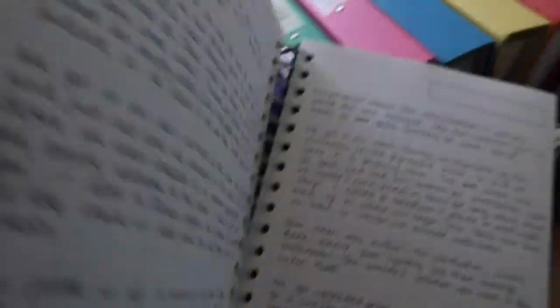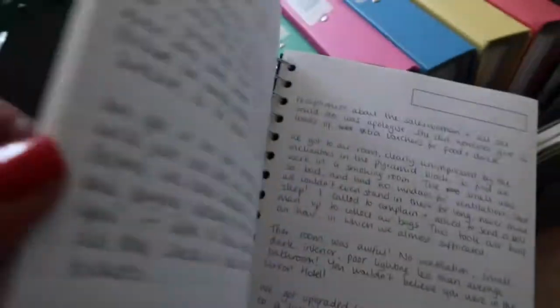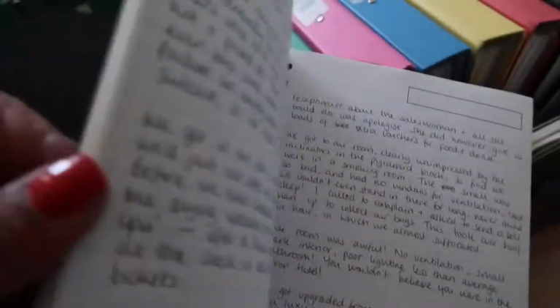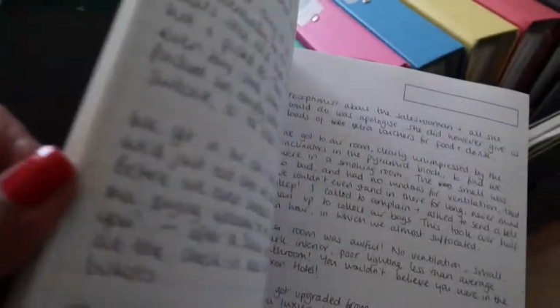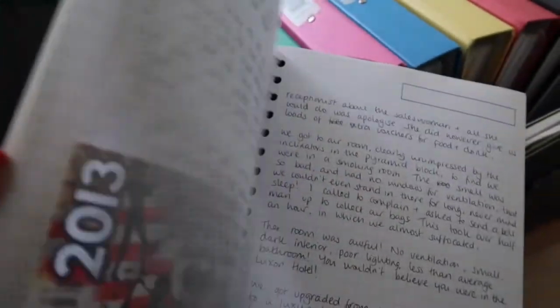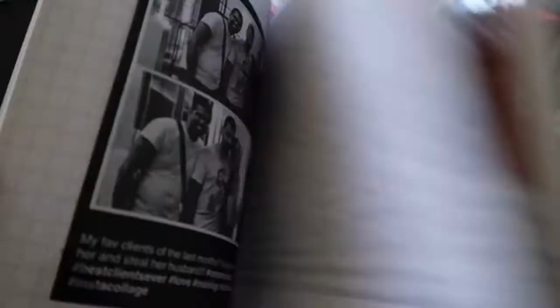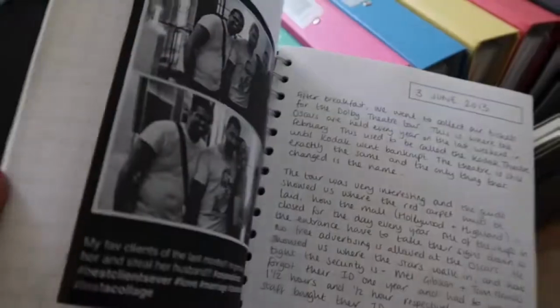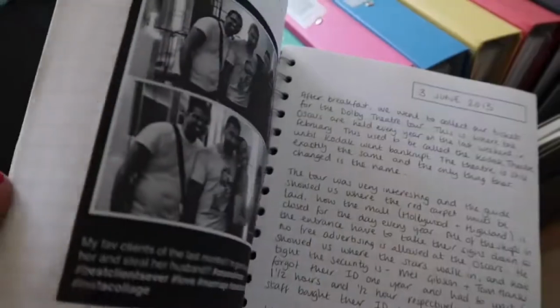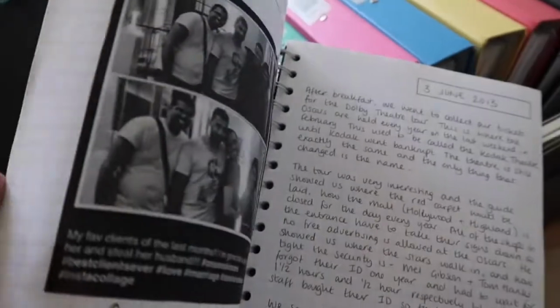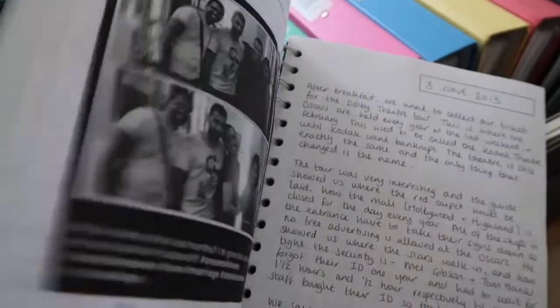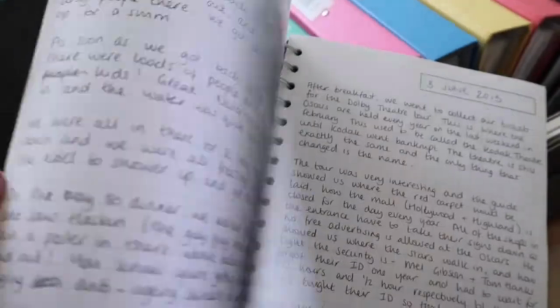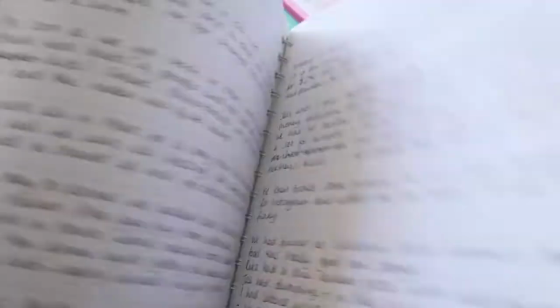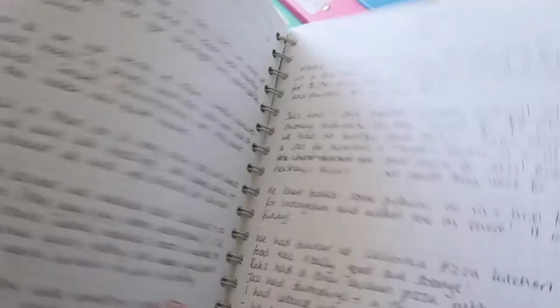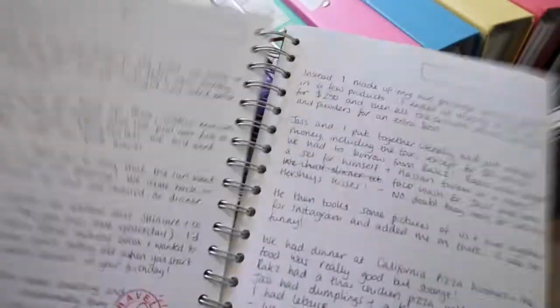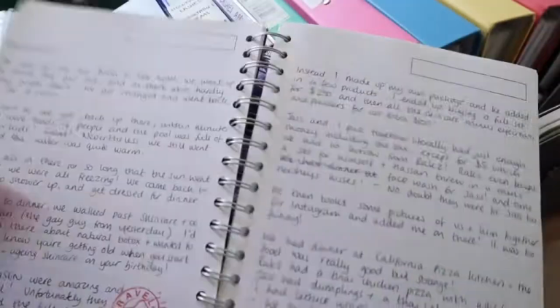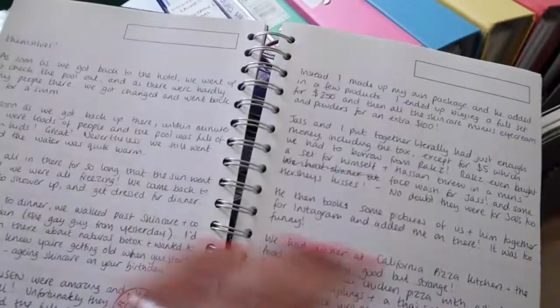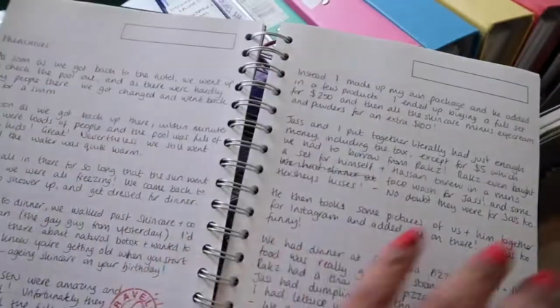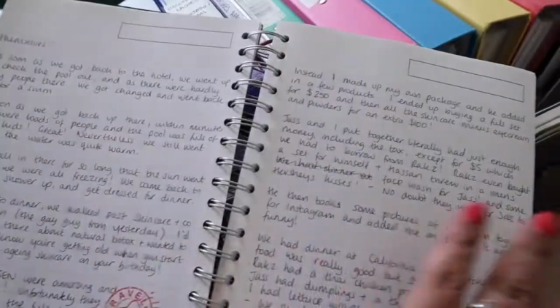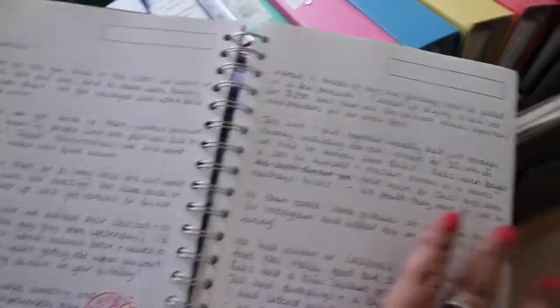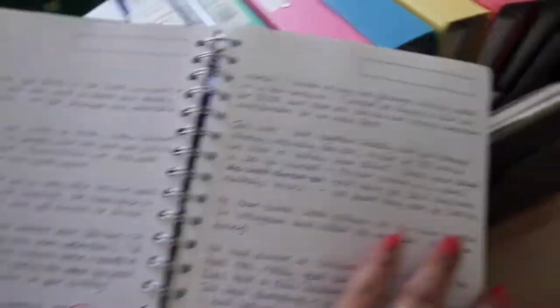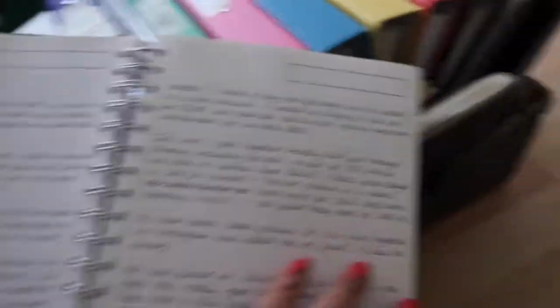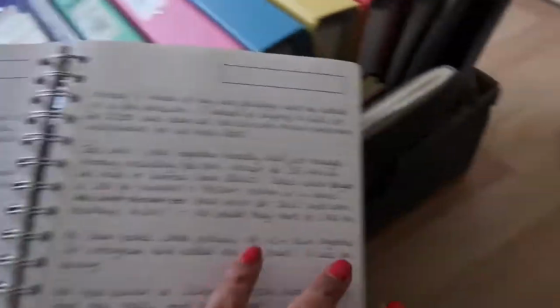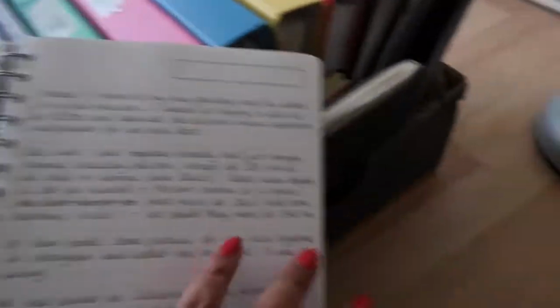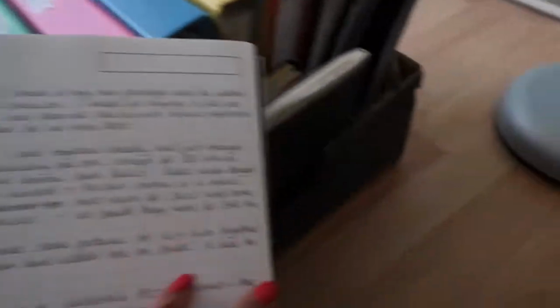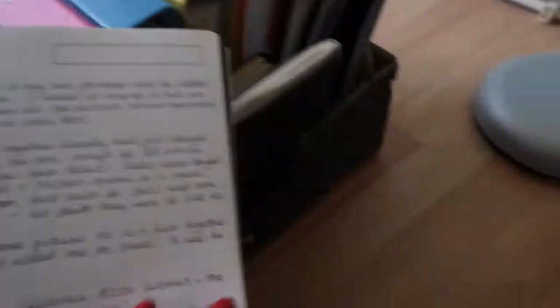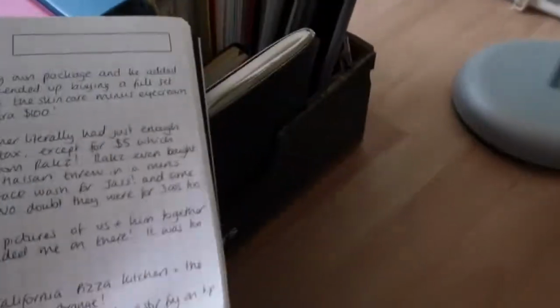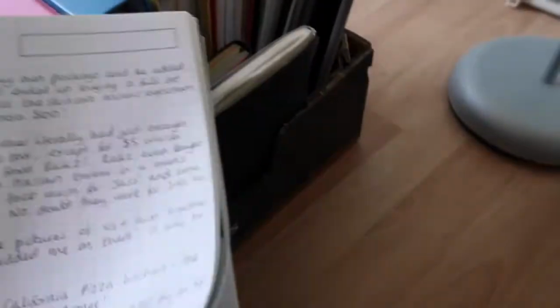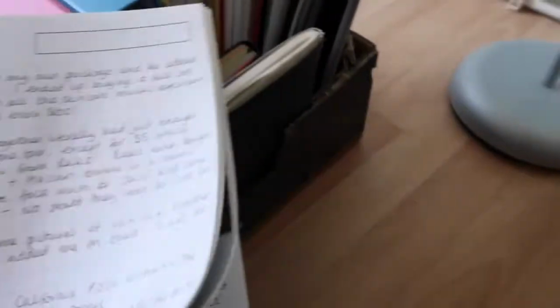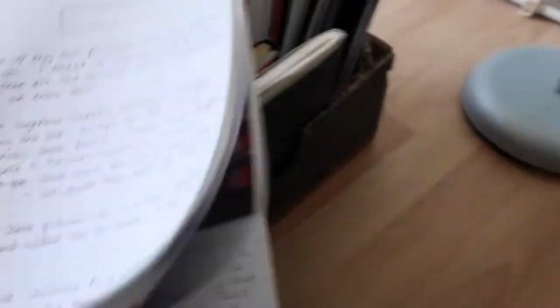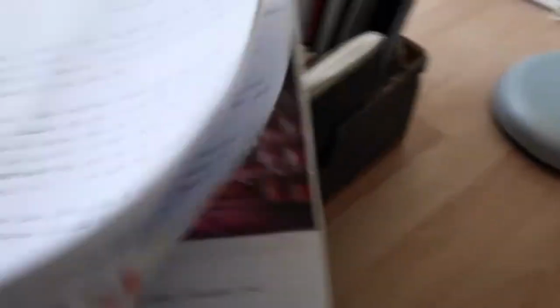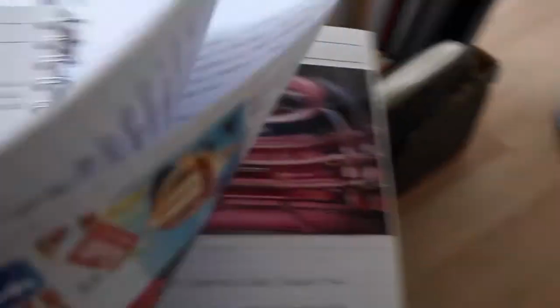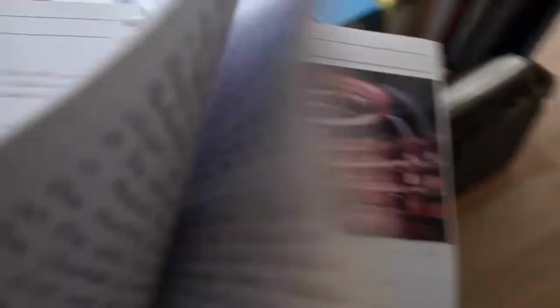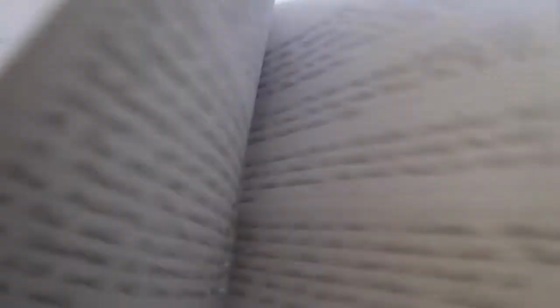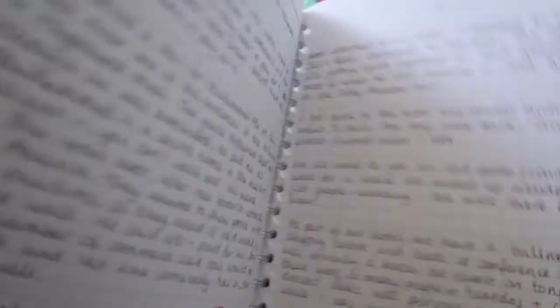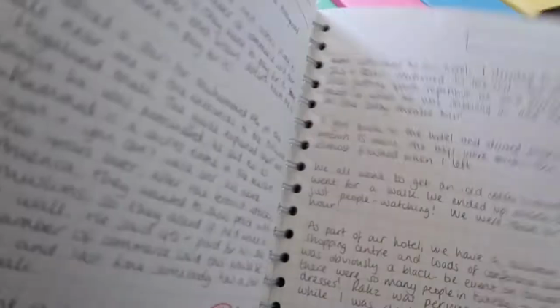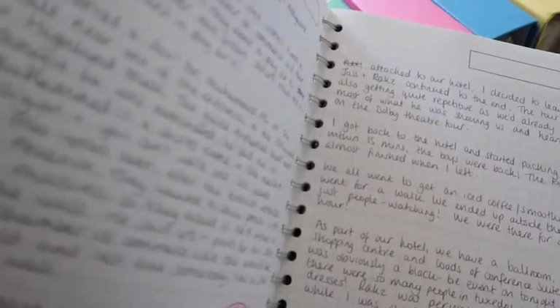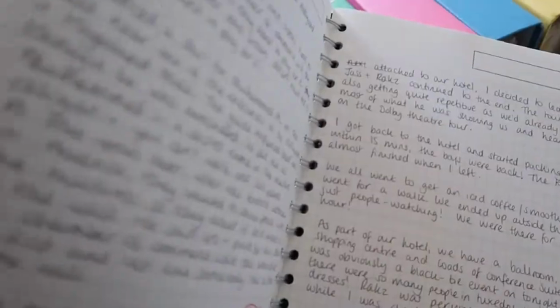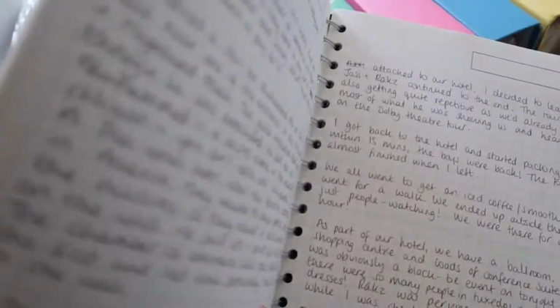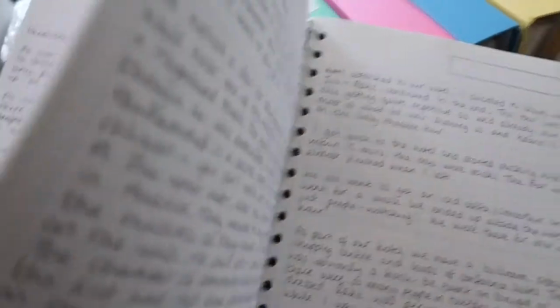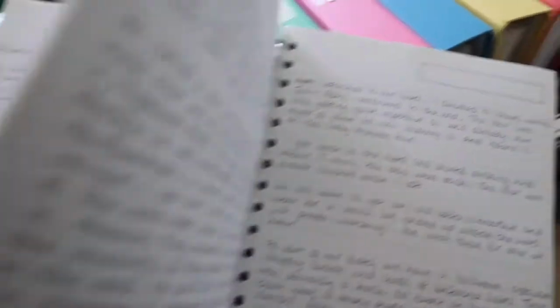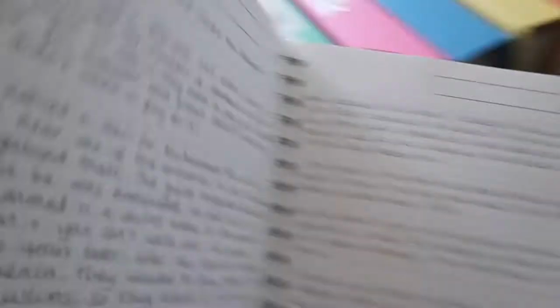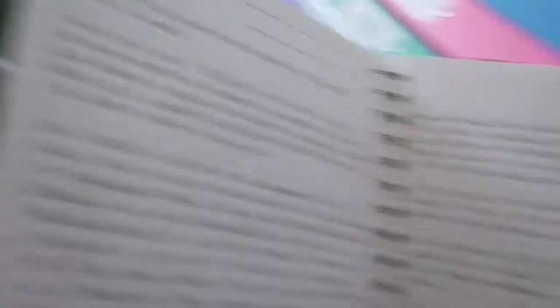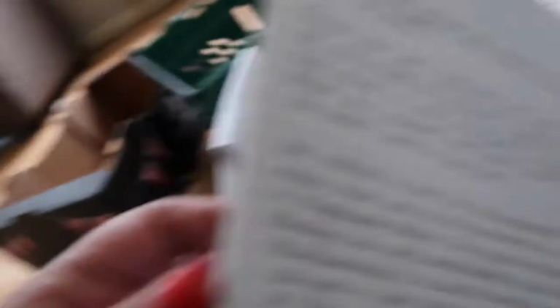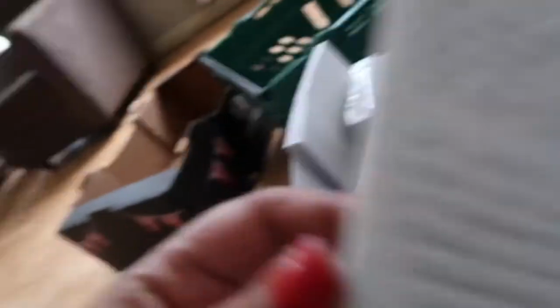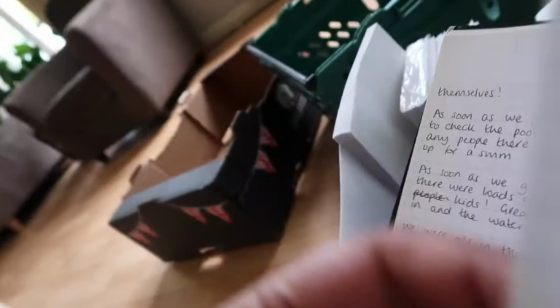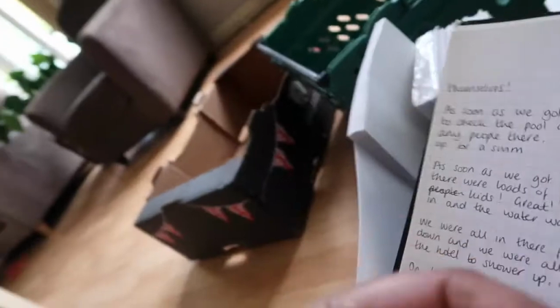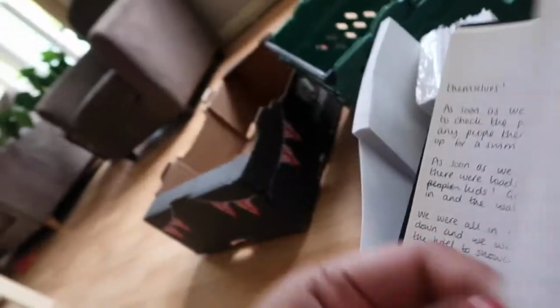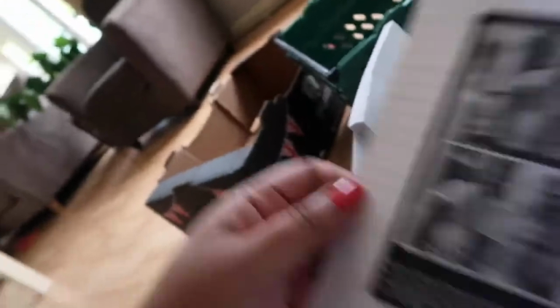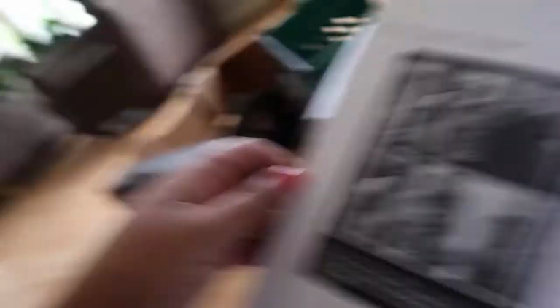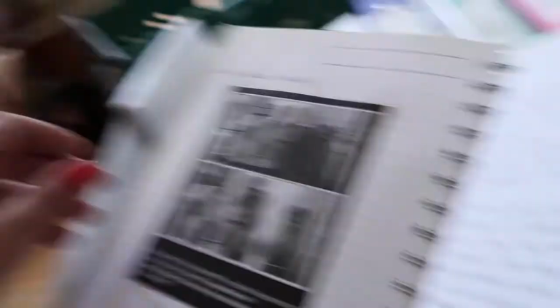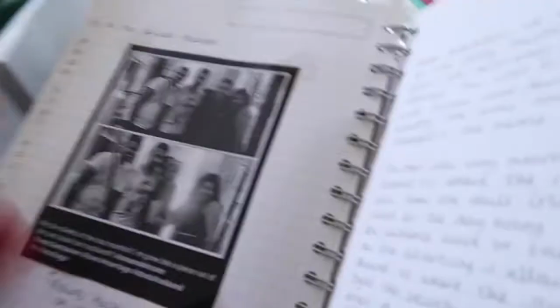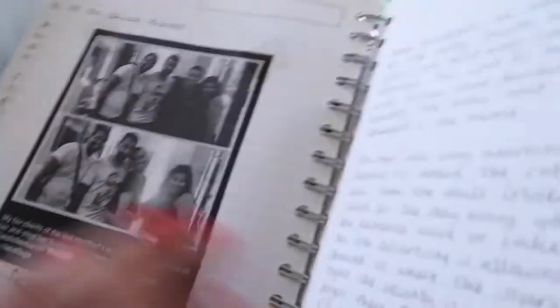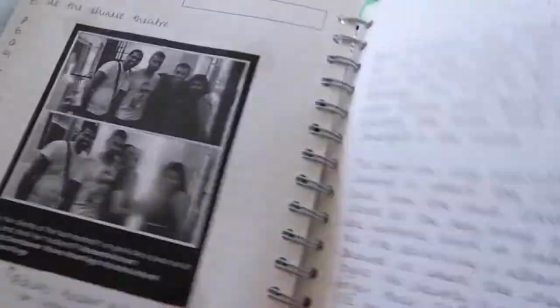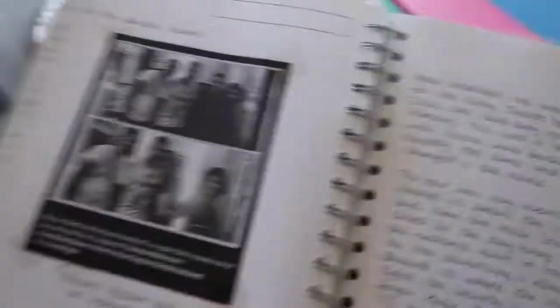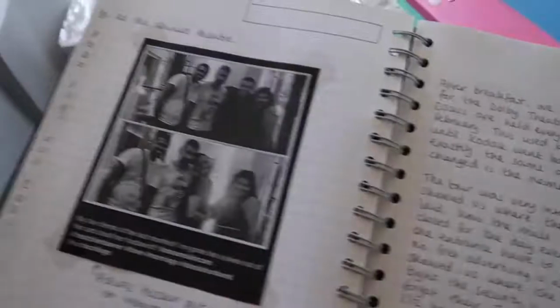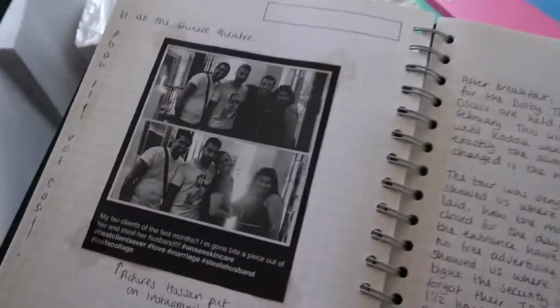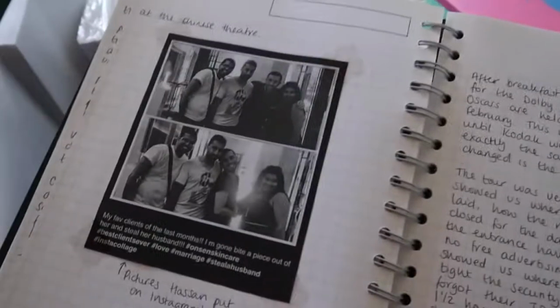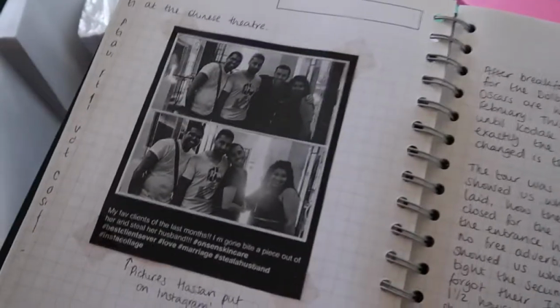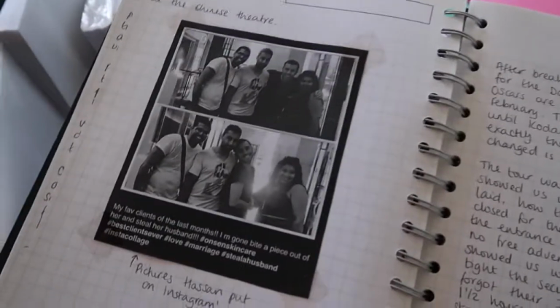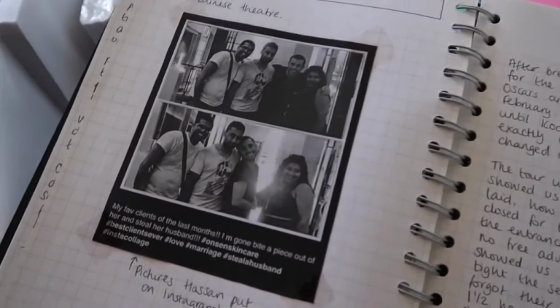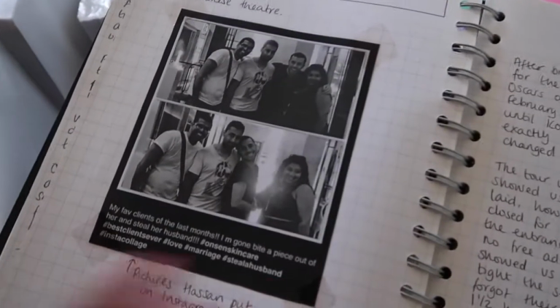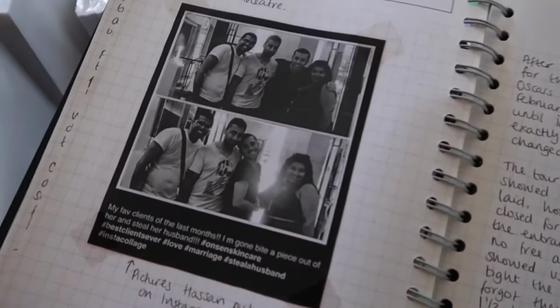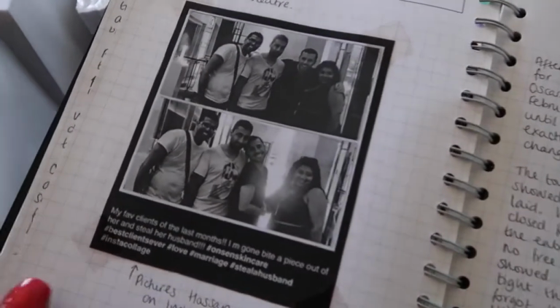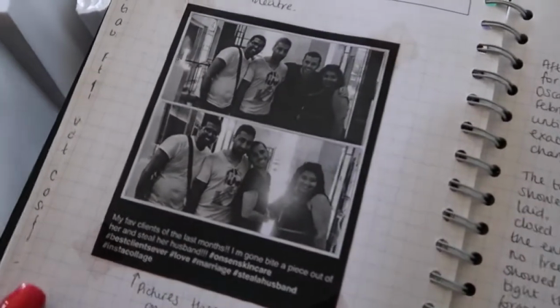I kept a travel diary — it's basically a blog. You were writing blogs ages ago but they weren't online!